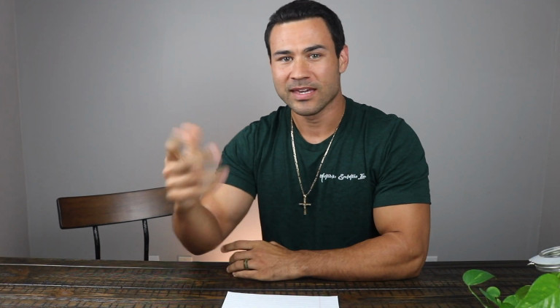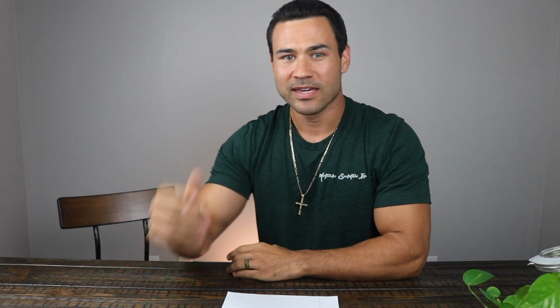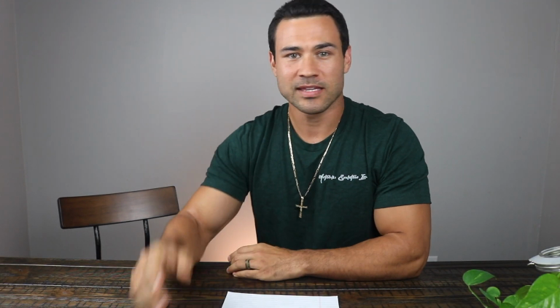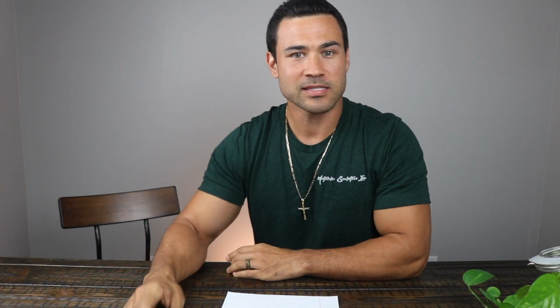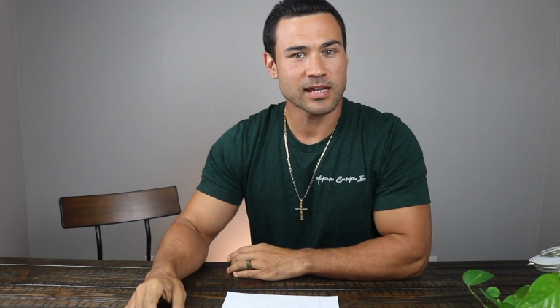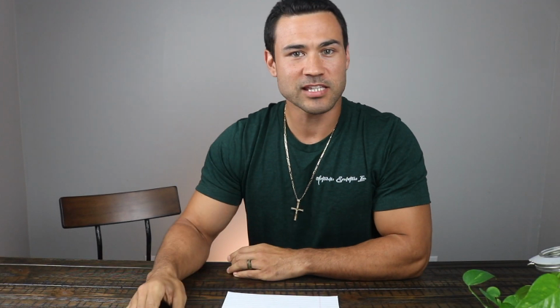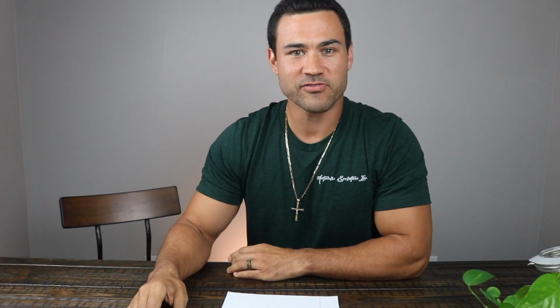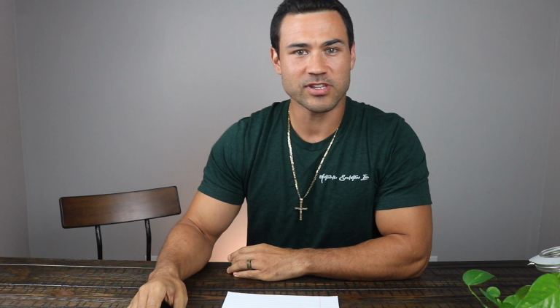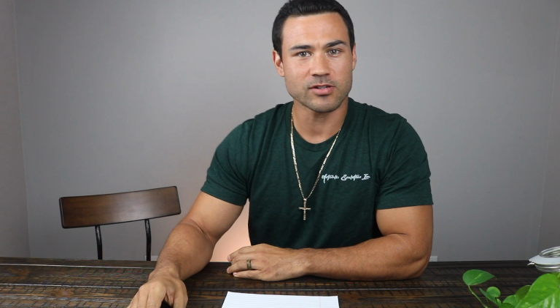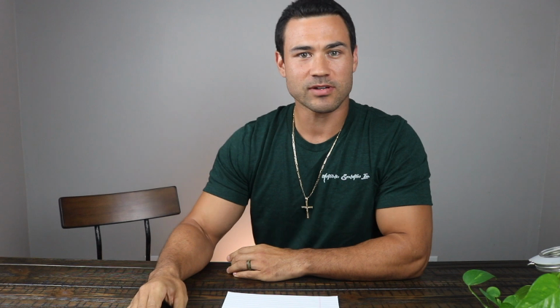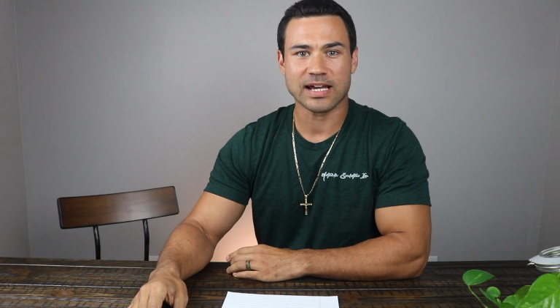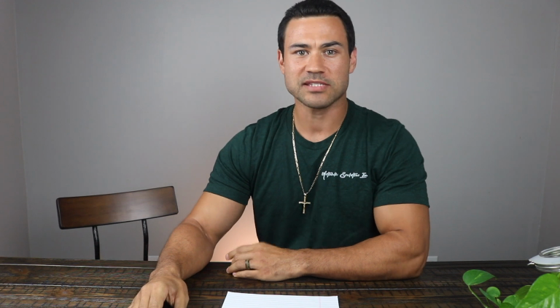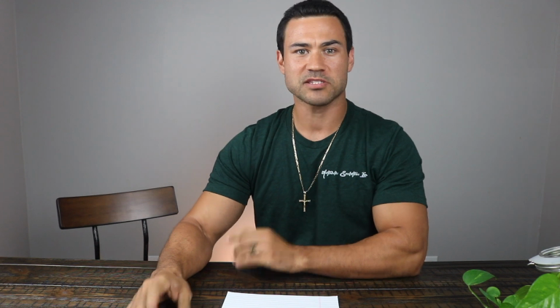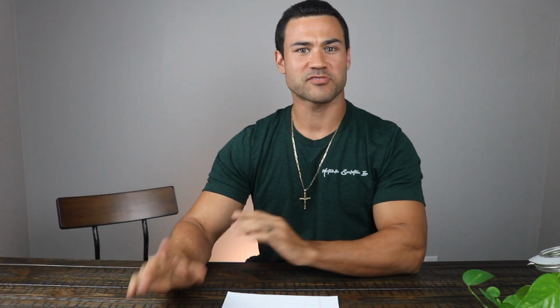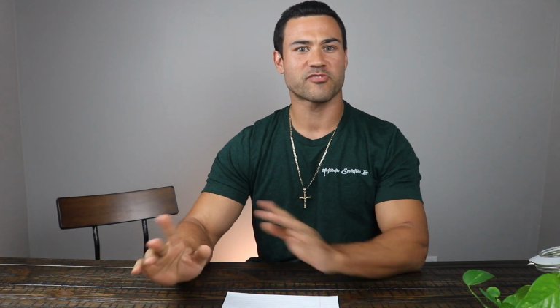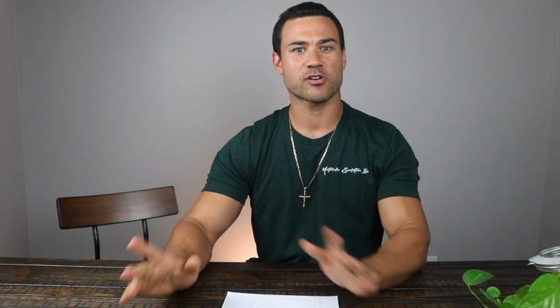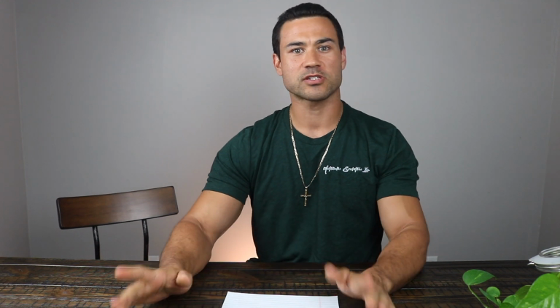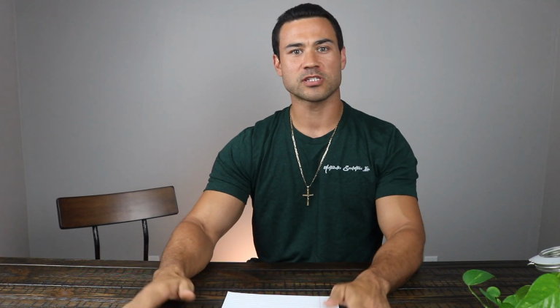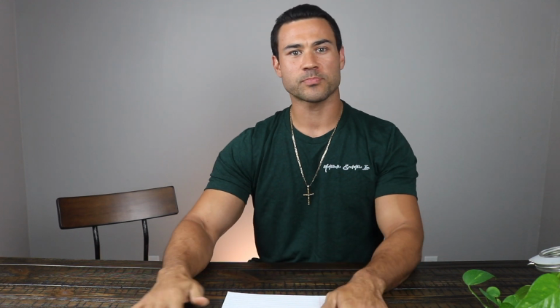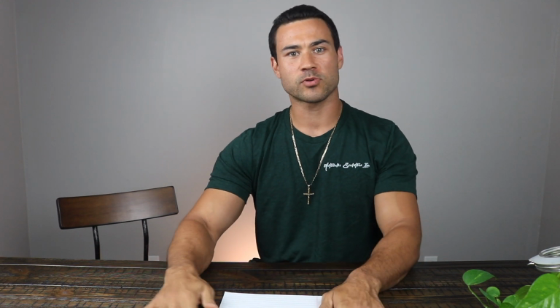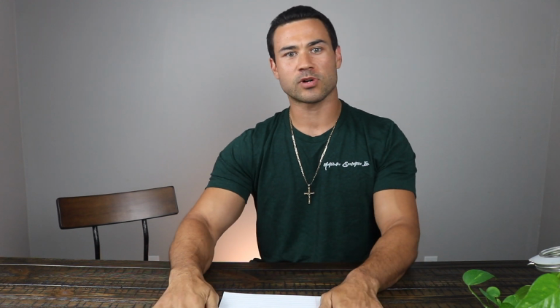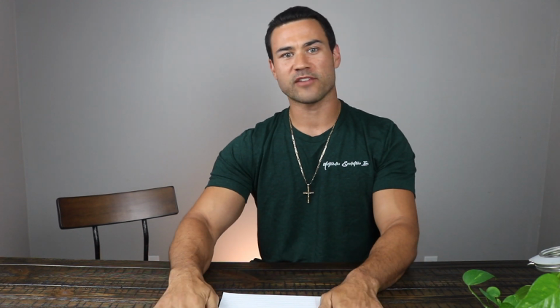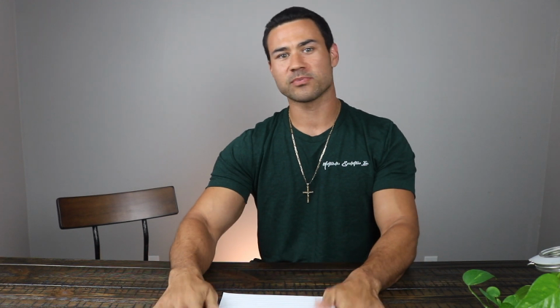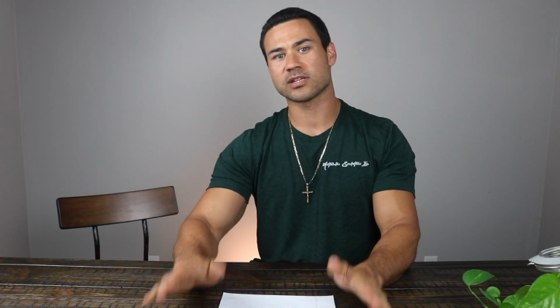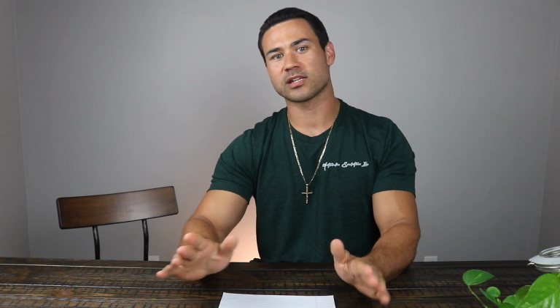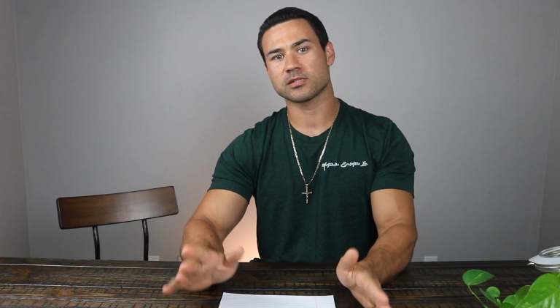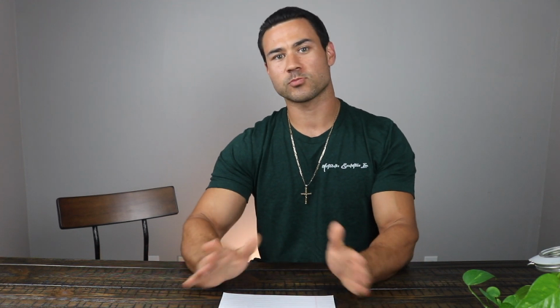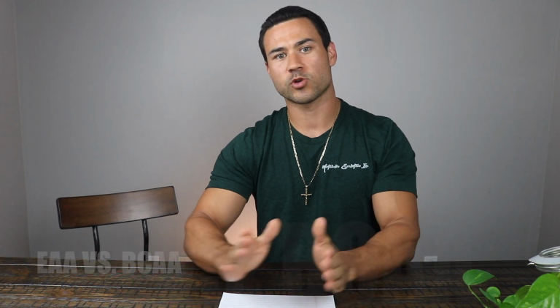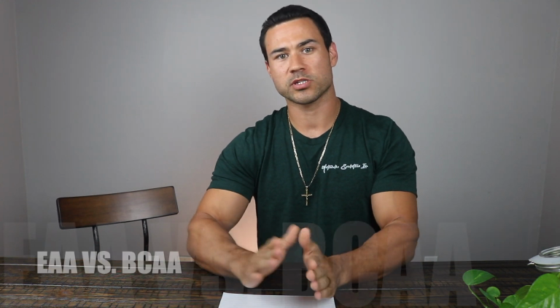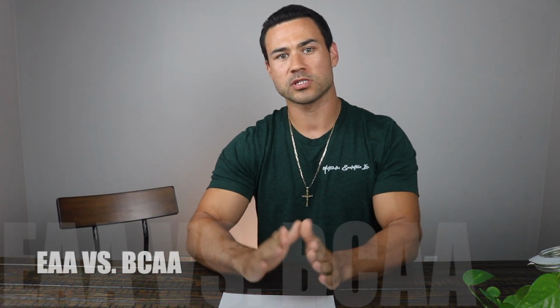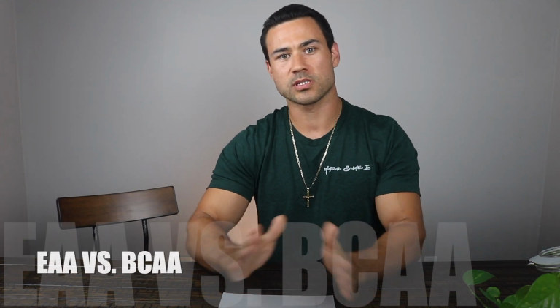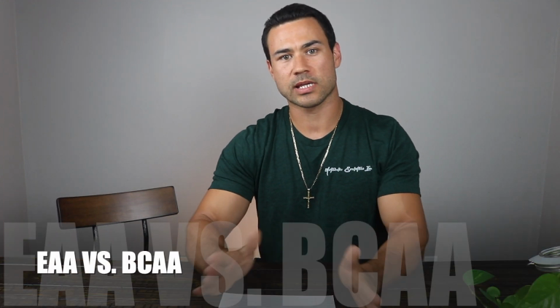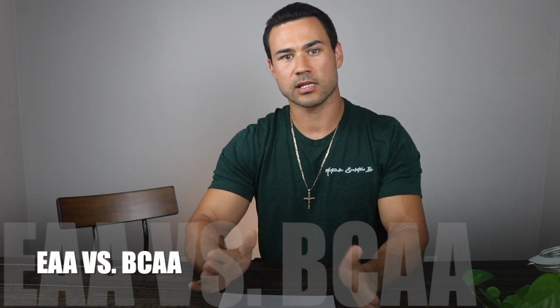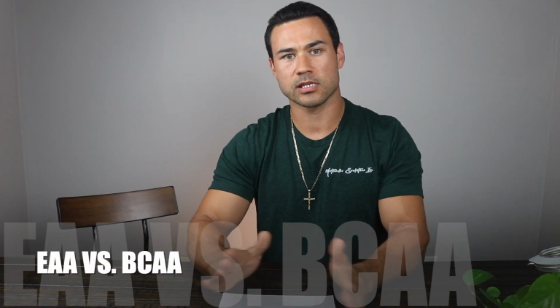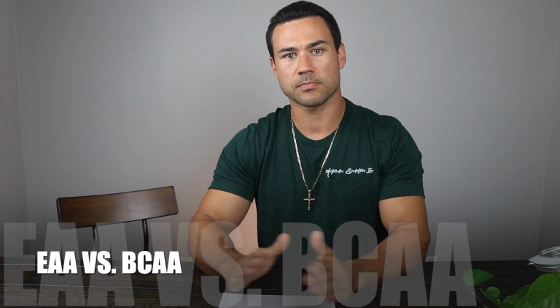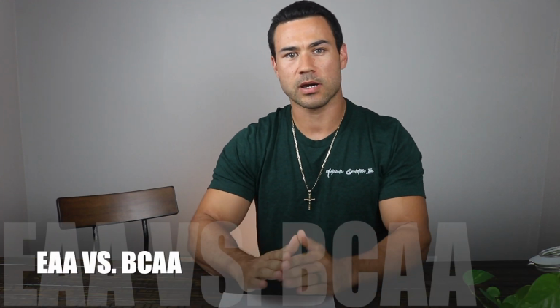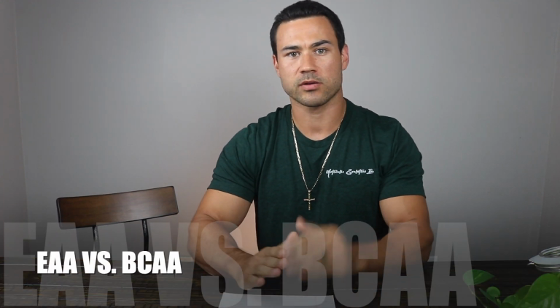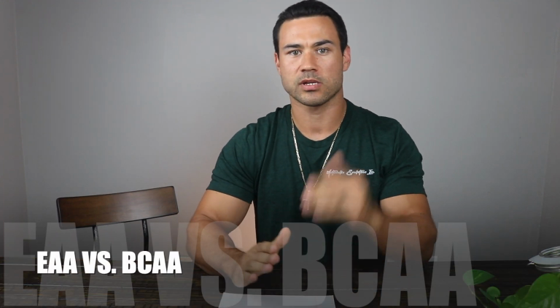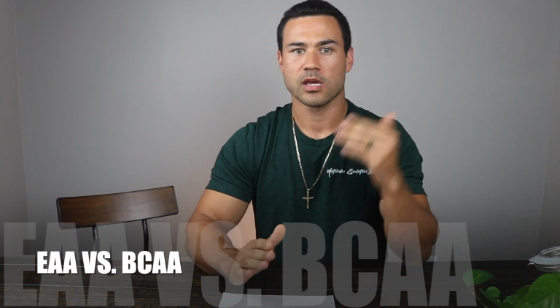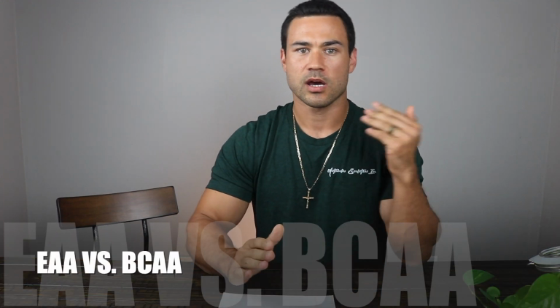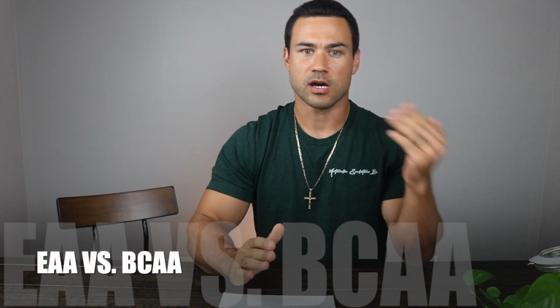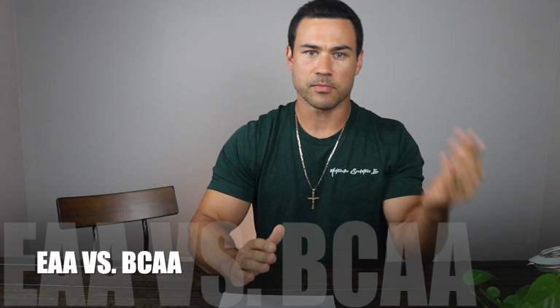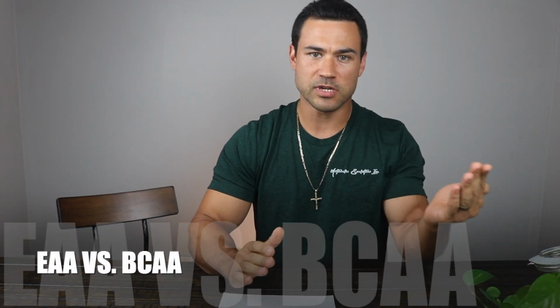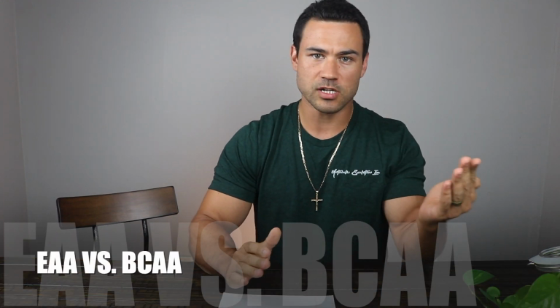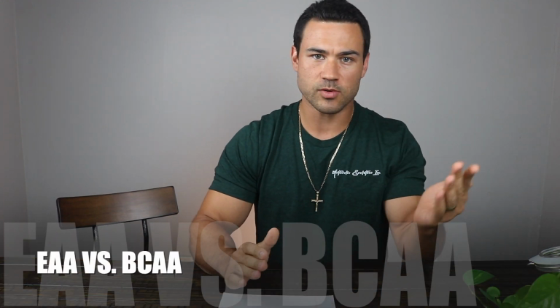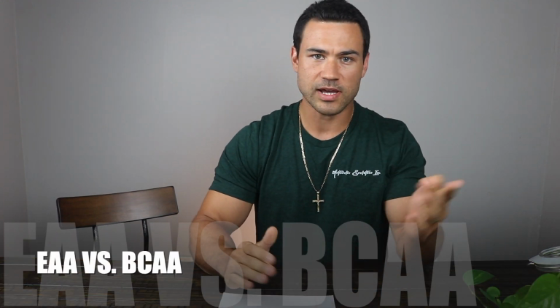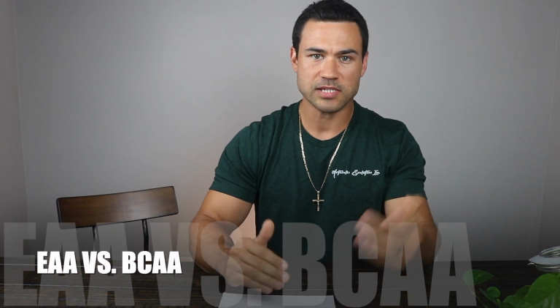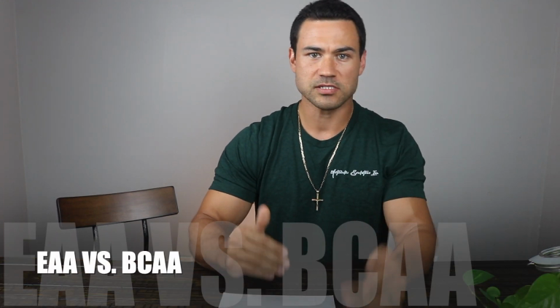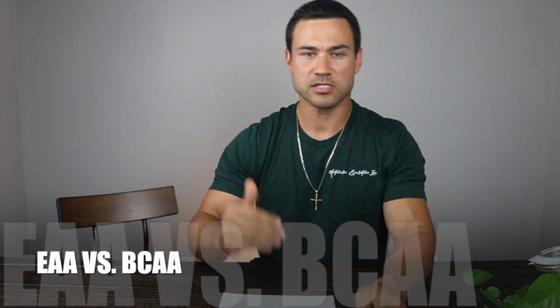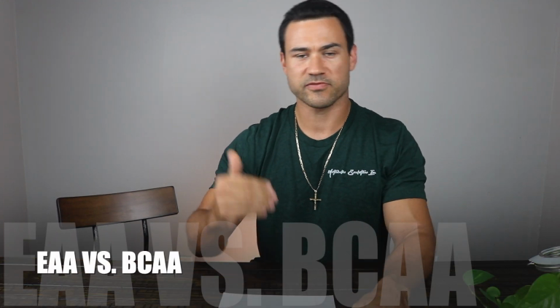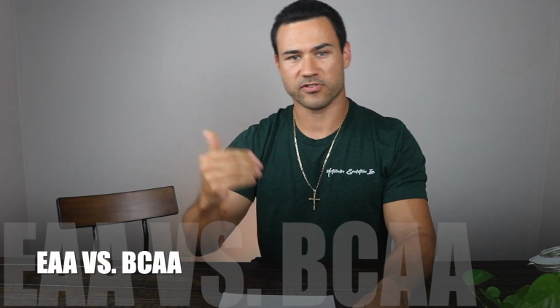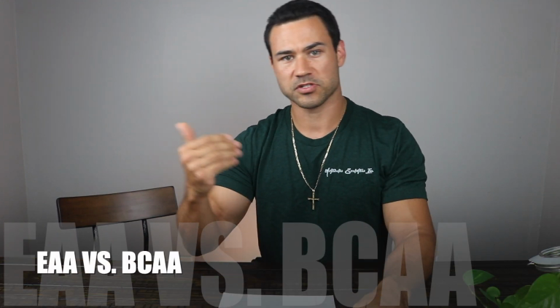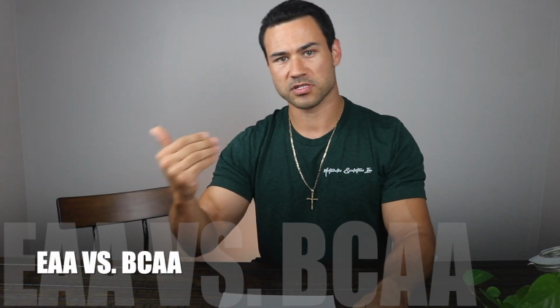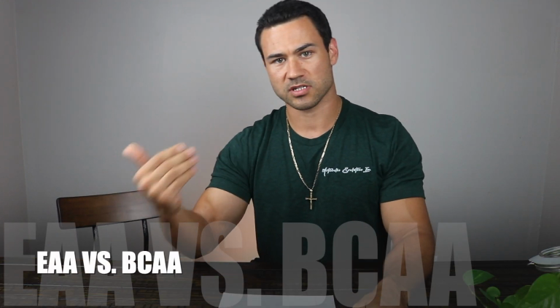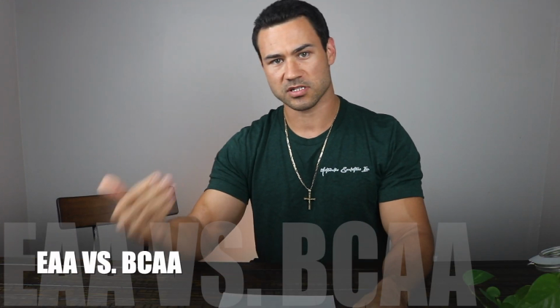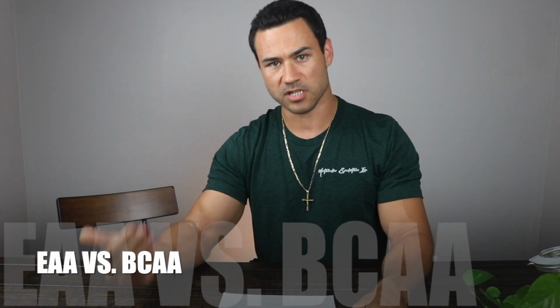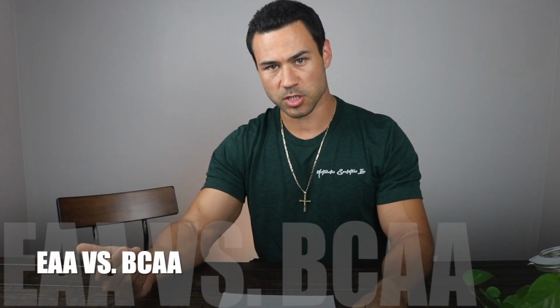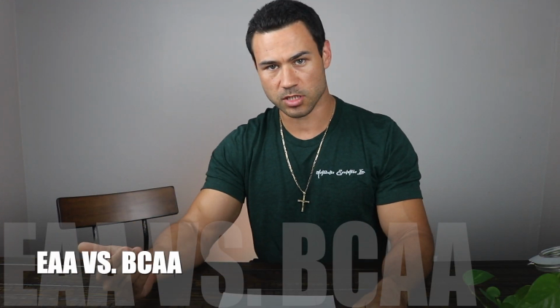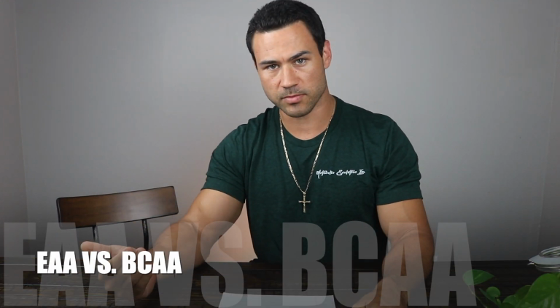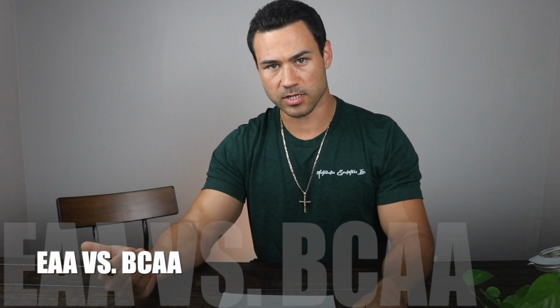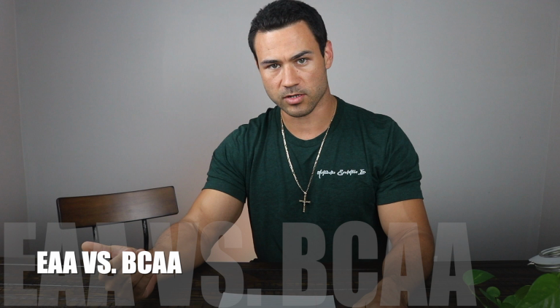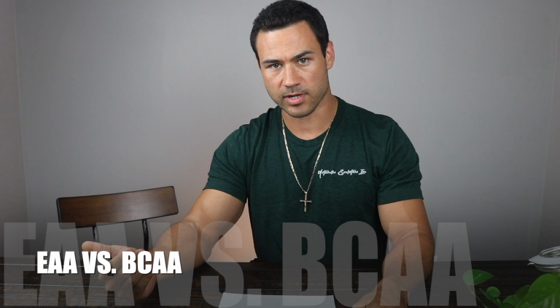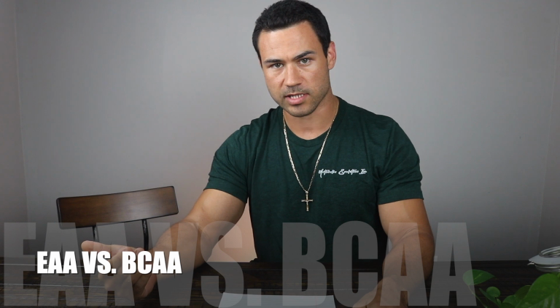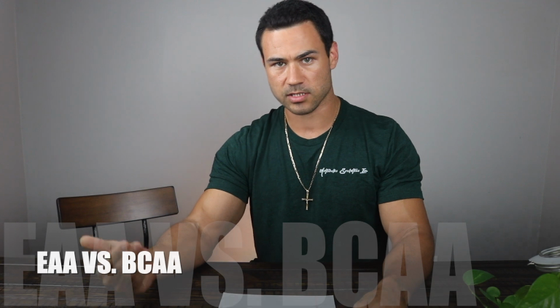In today's video, this is very simple. I've been getting some questions lately about amino acids versus essential amino acids.